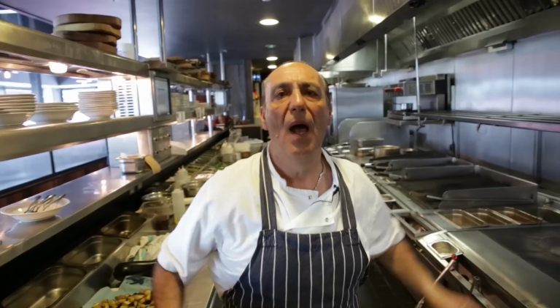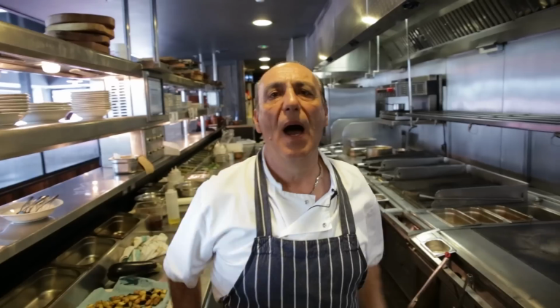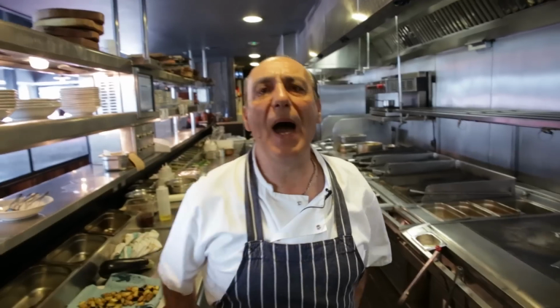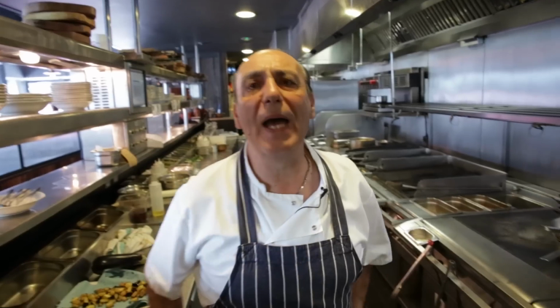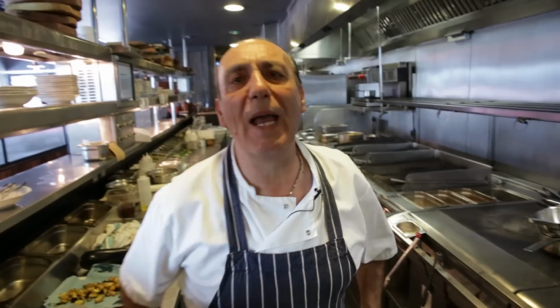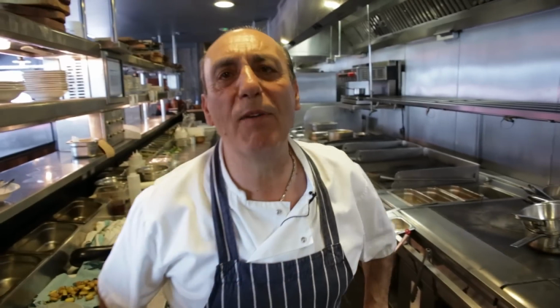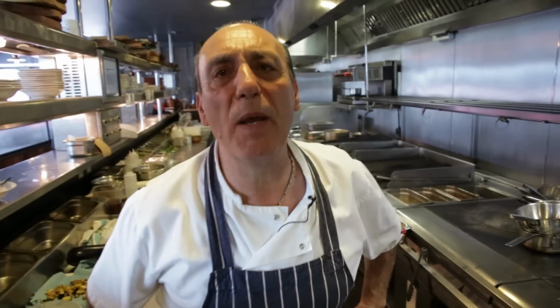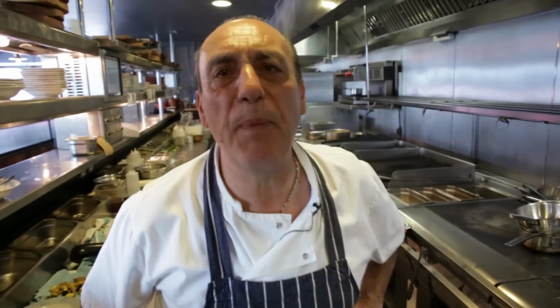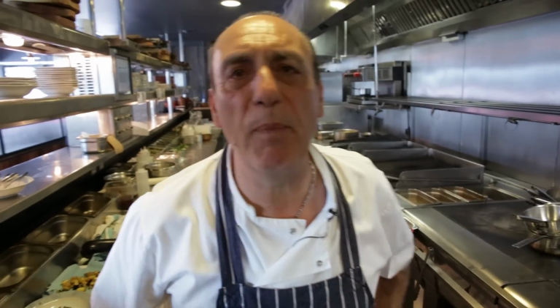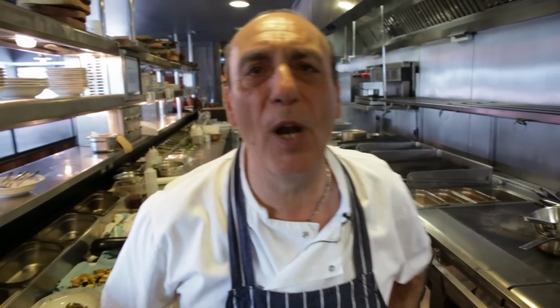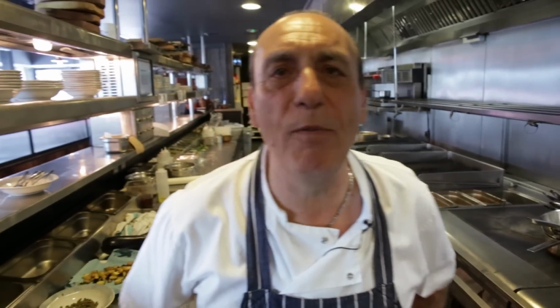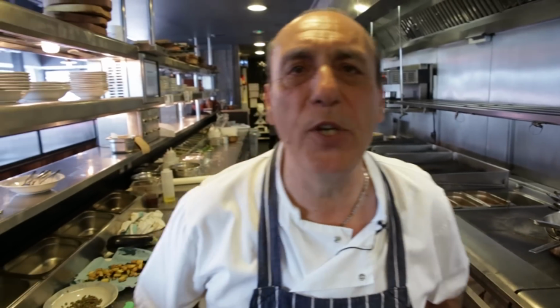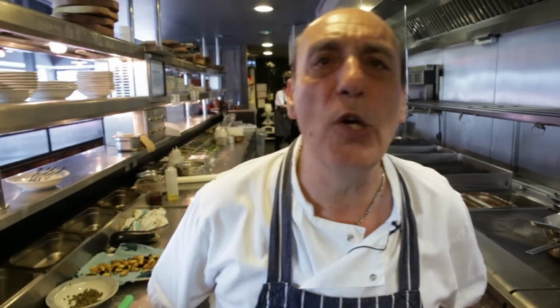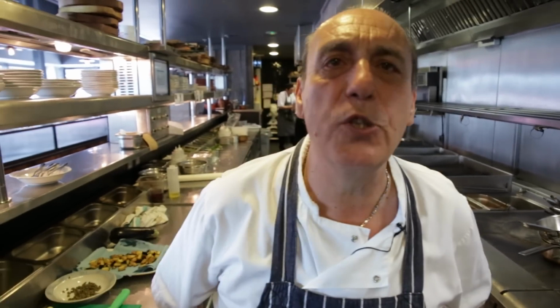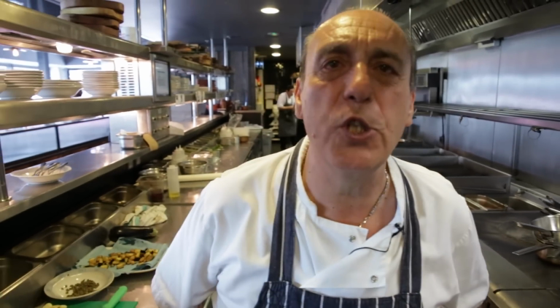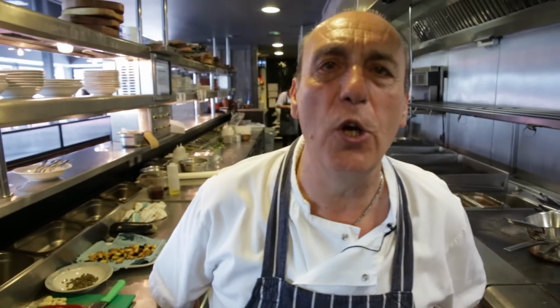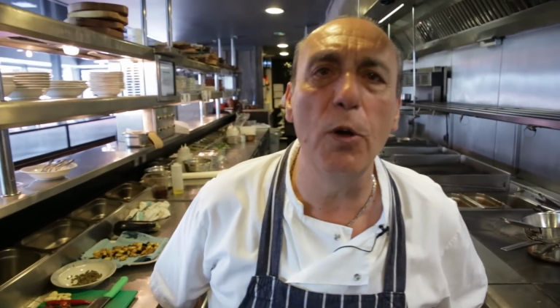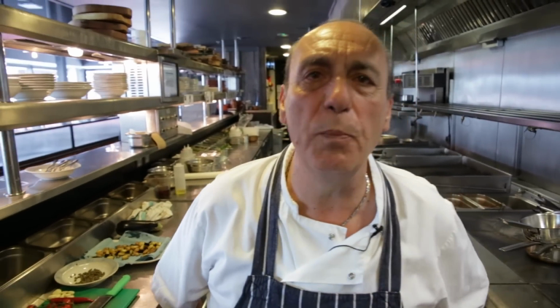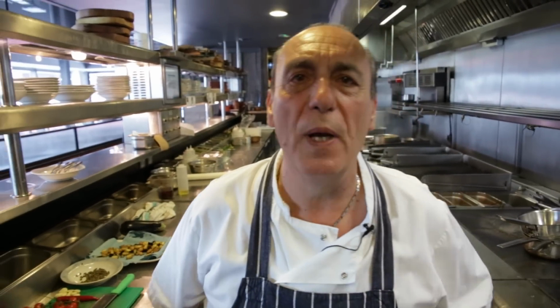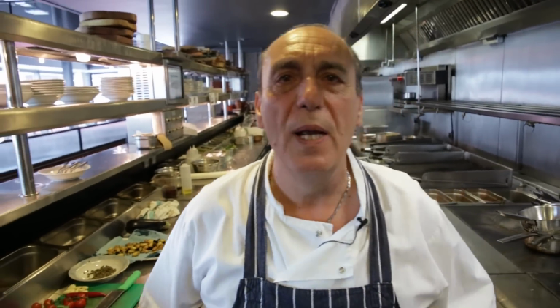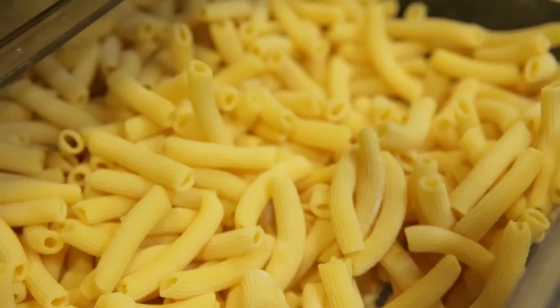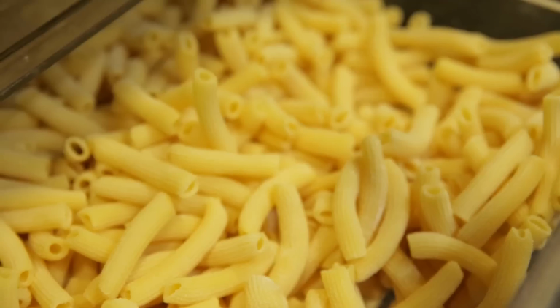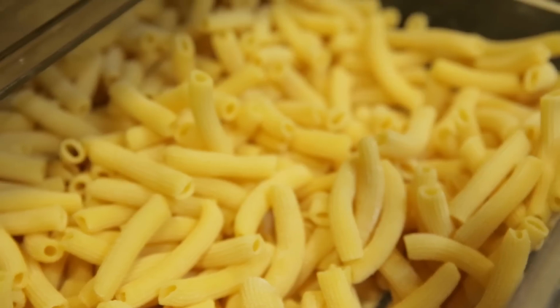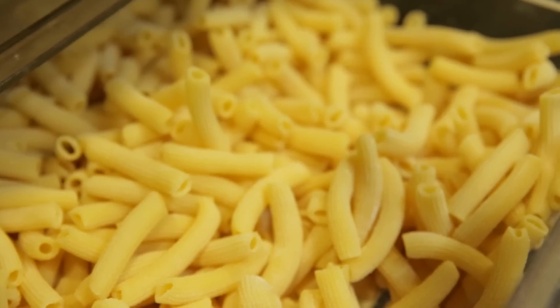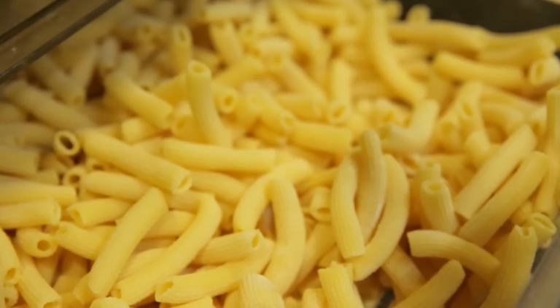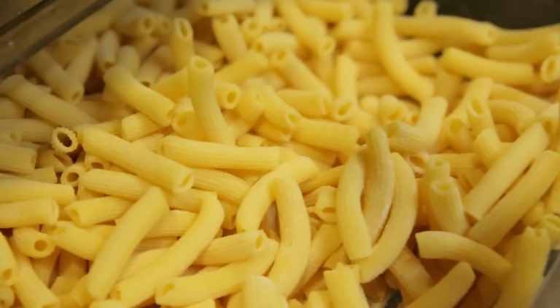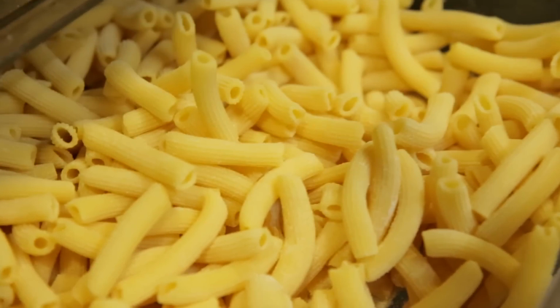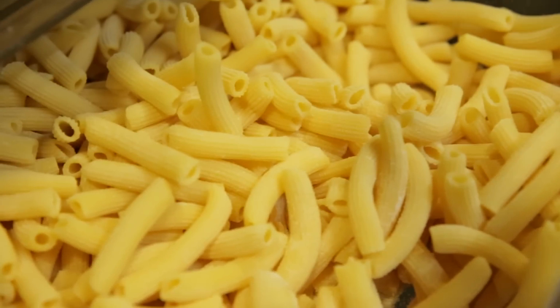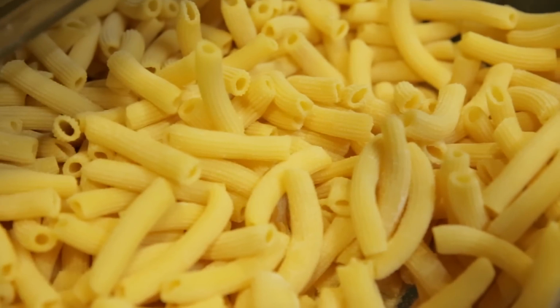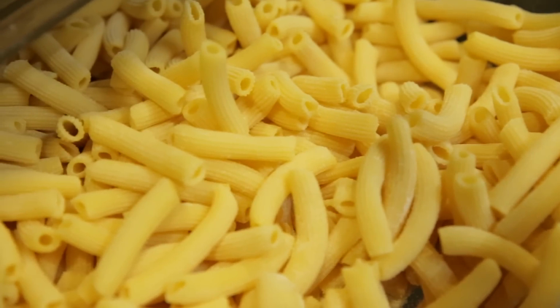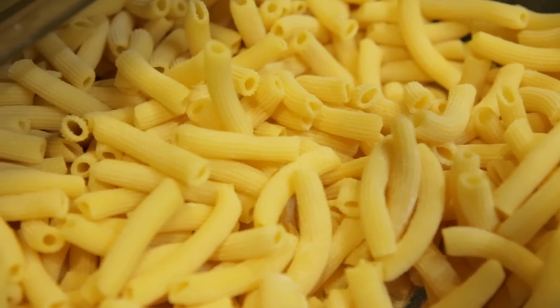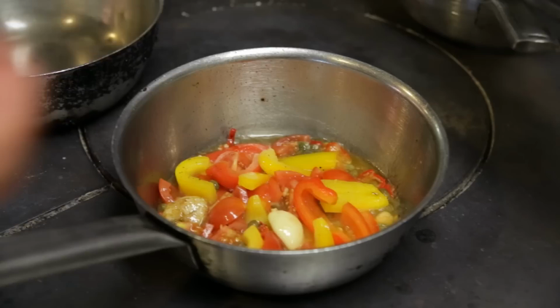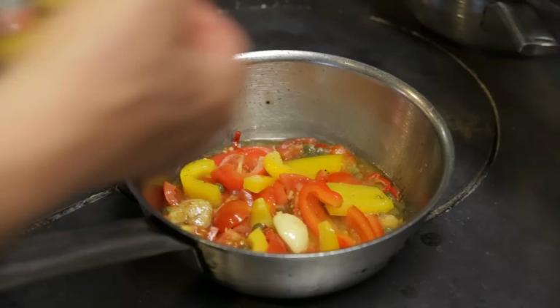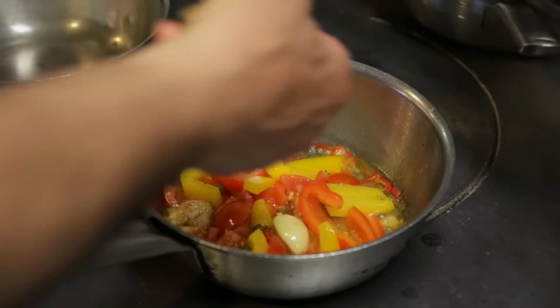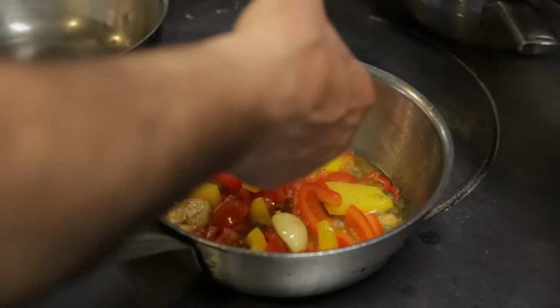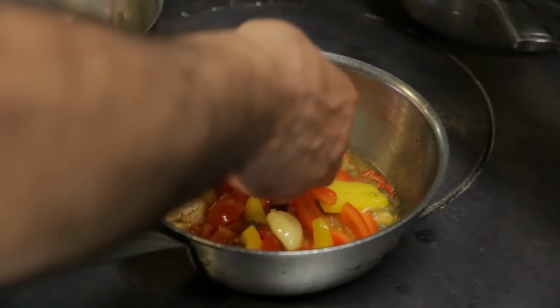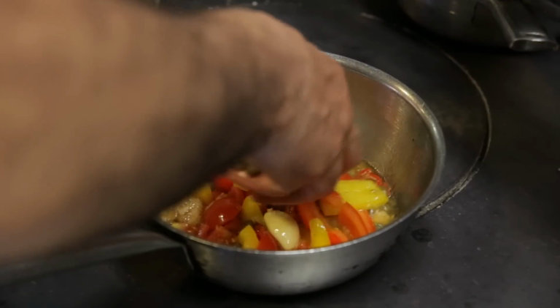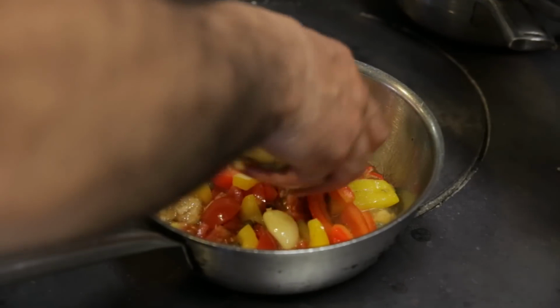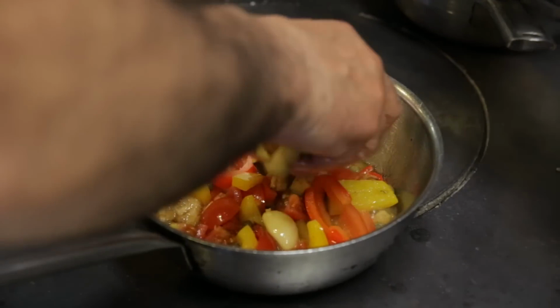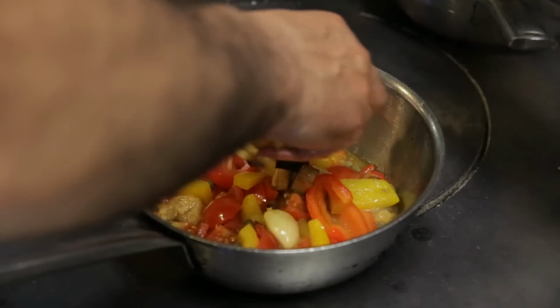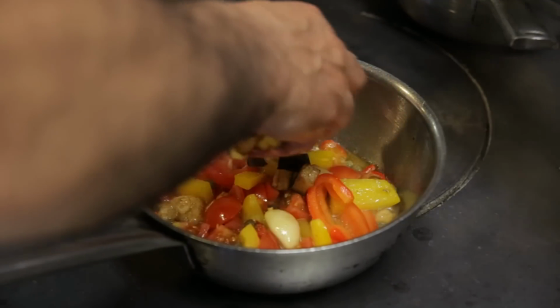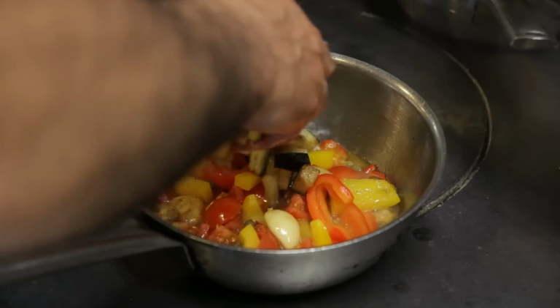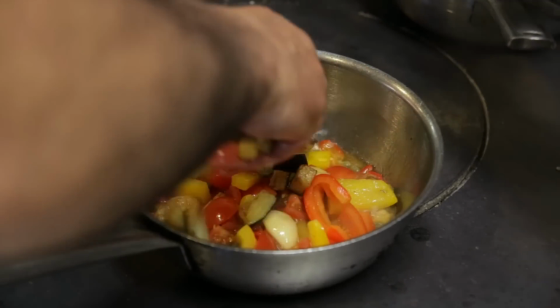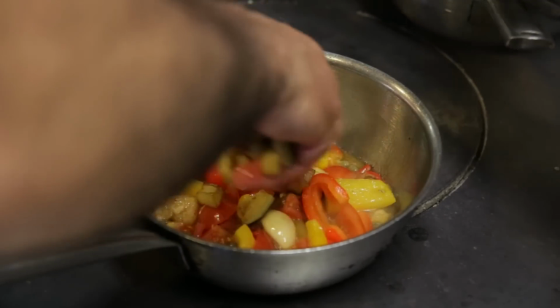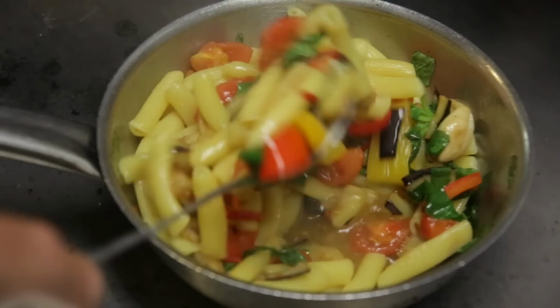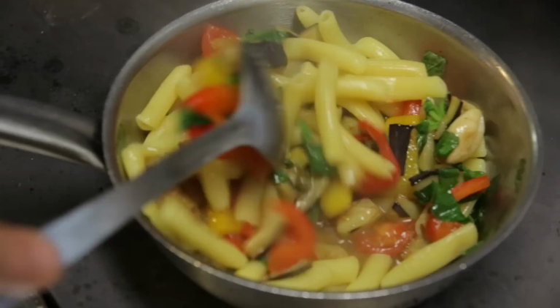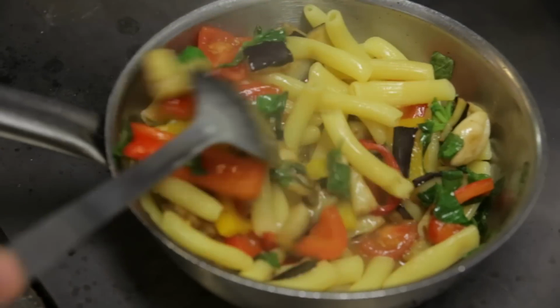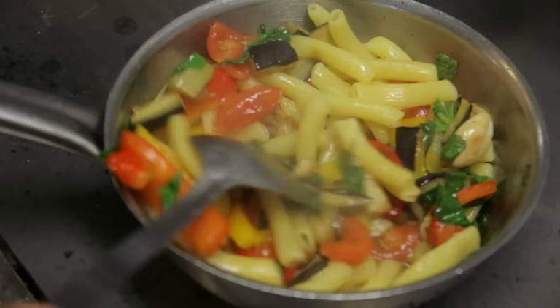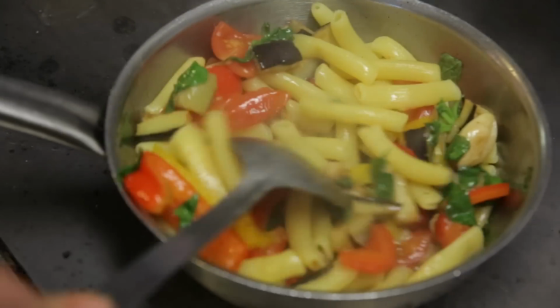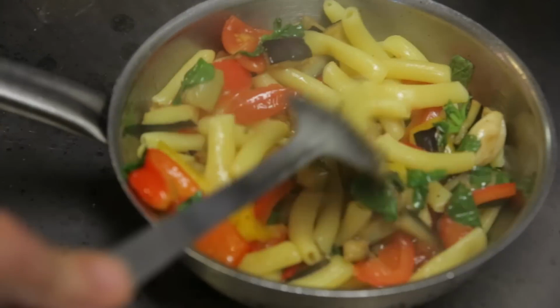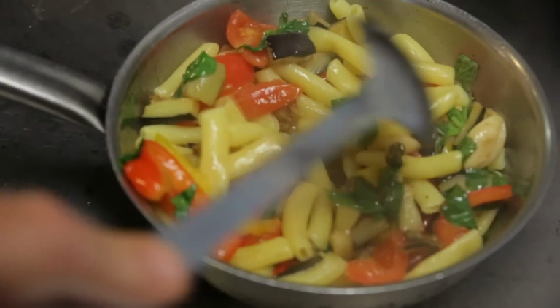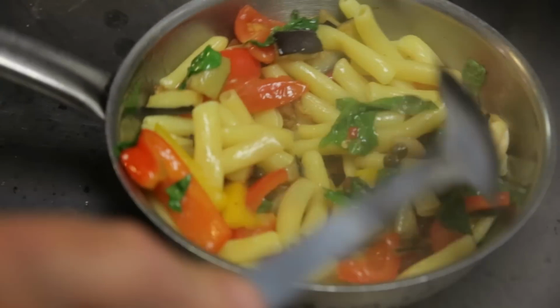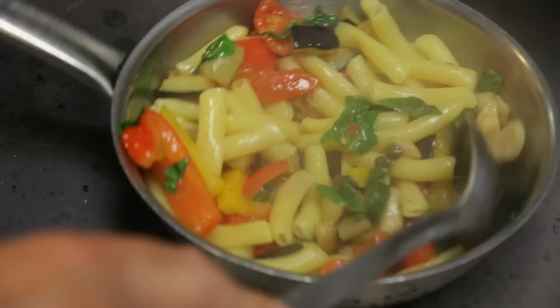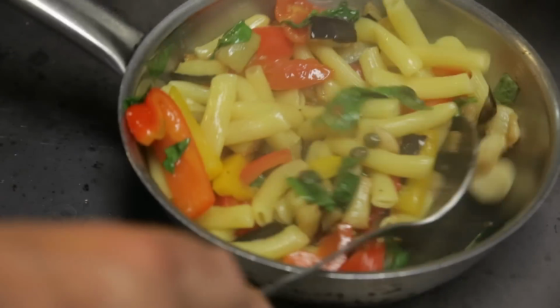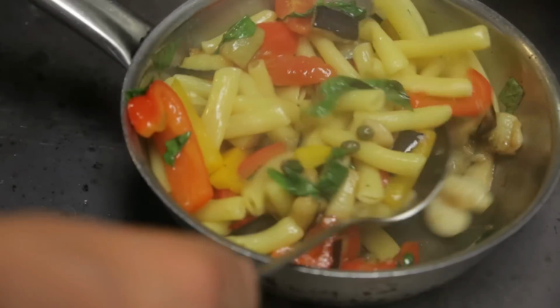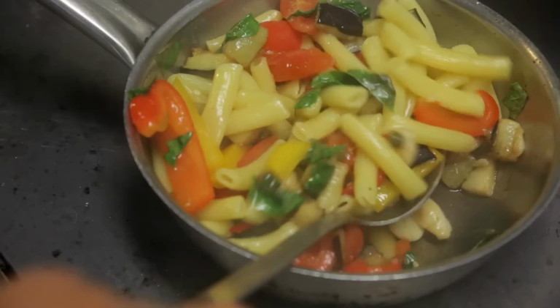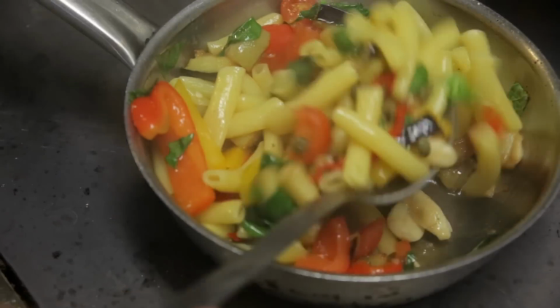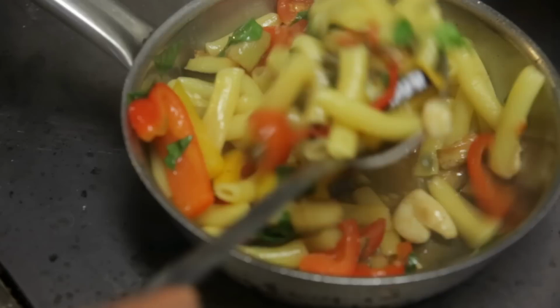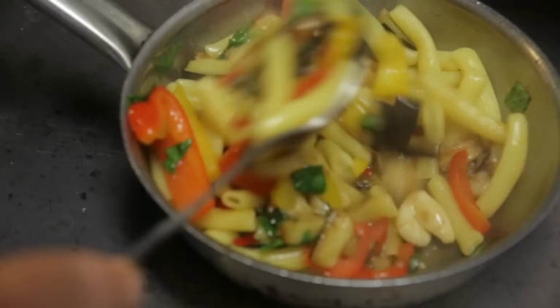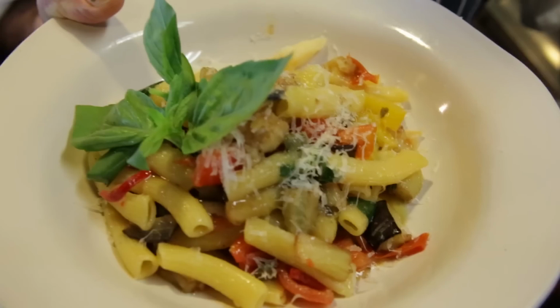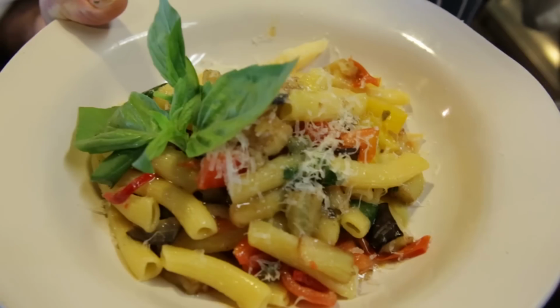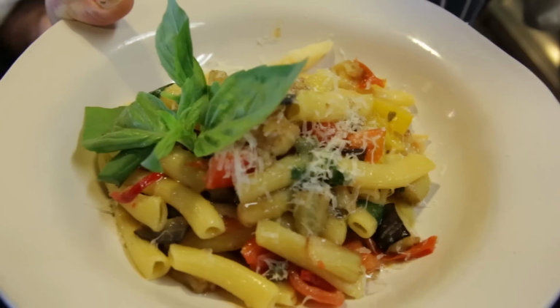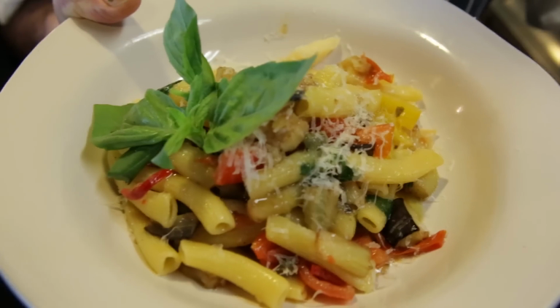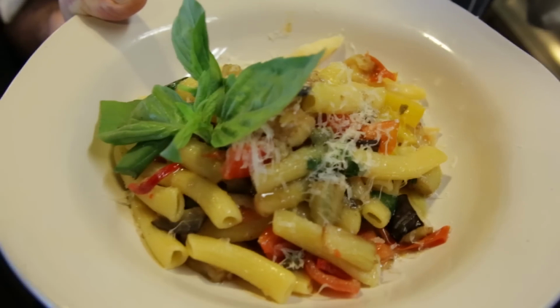Hi, lovely people on YouTube. I'm going to make a penne with aubergines and pepper. Aubergines and pepper.